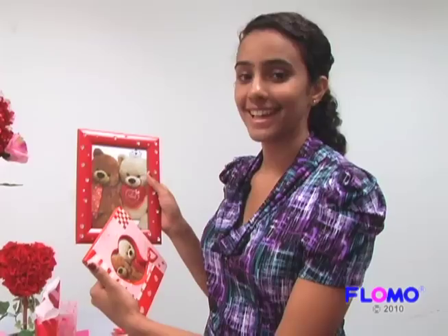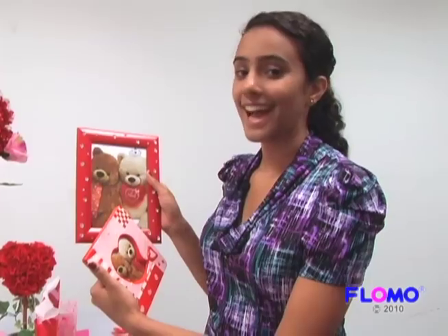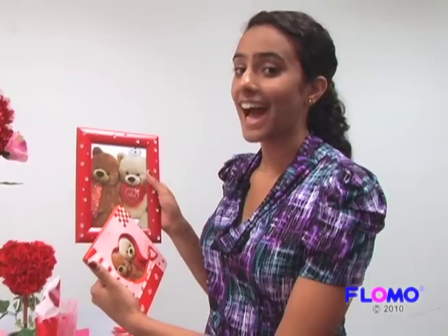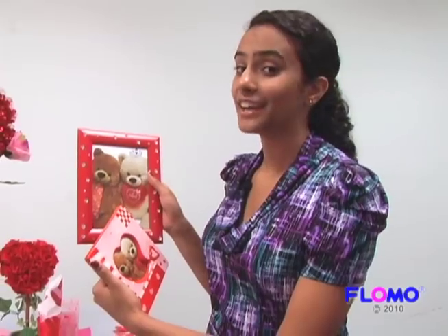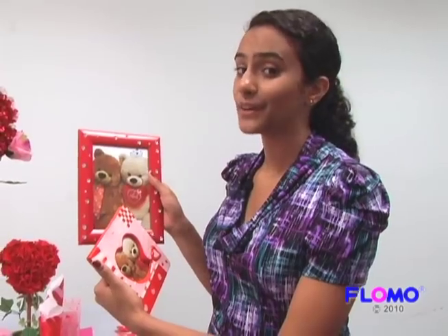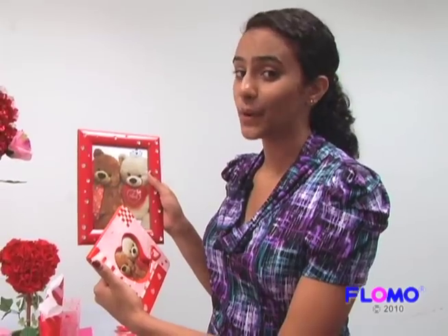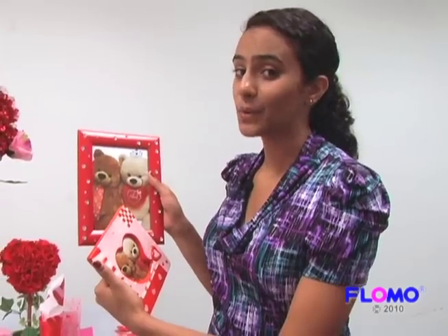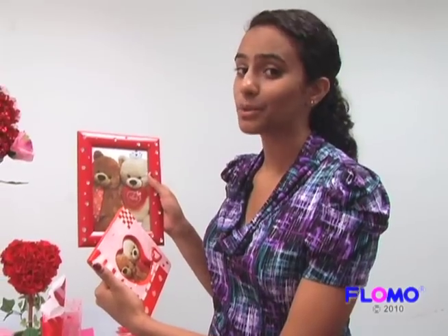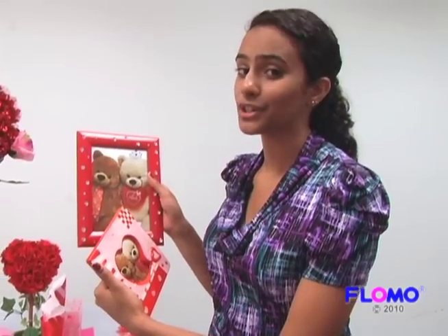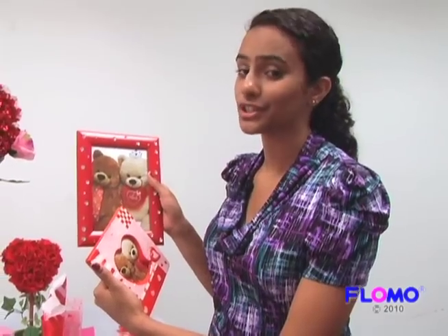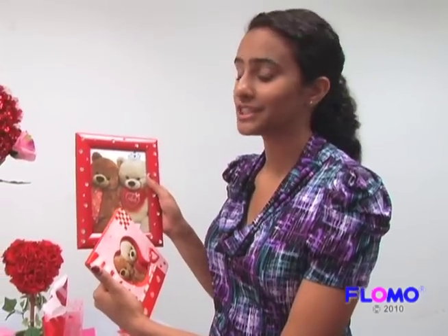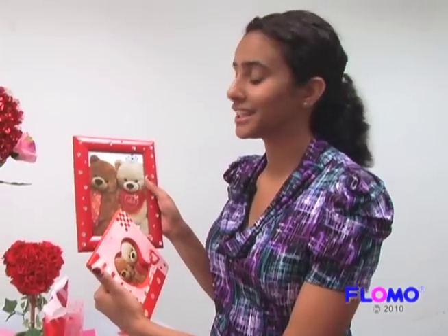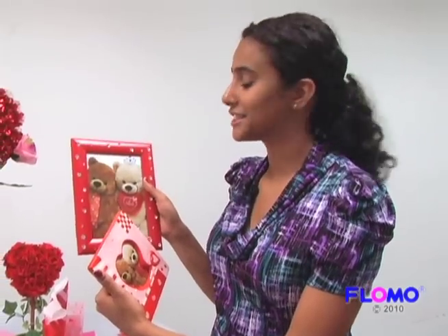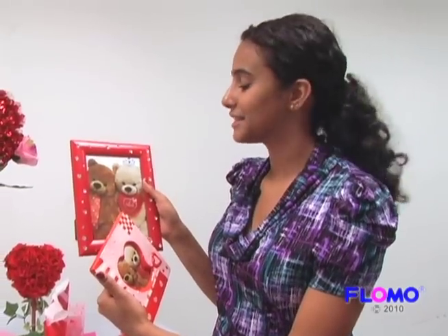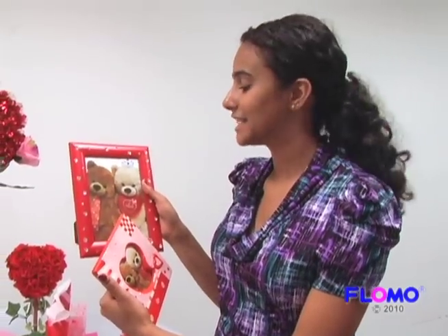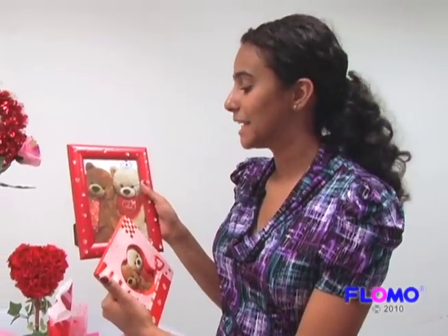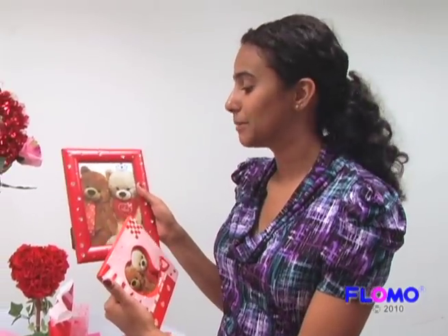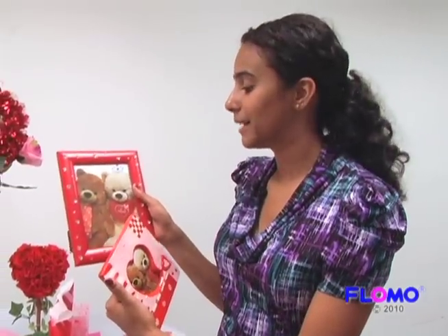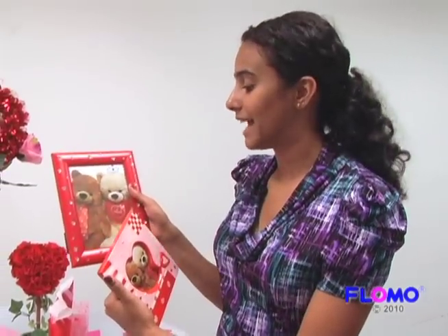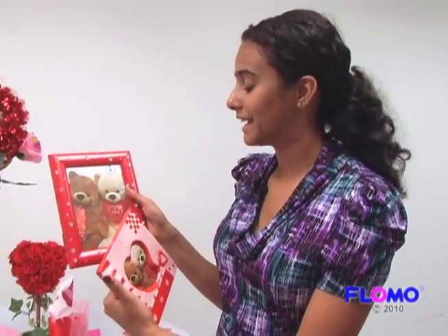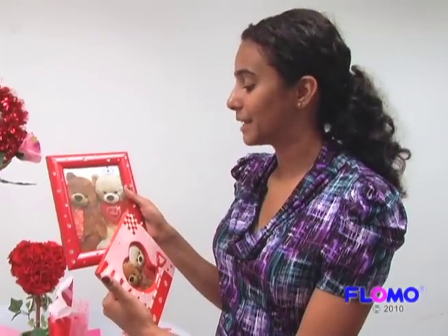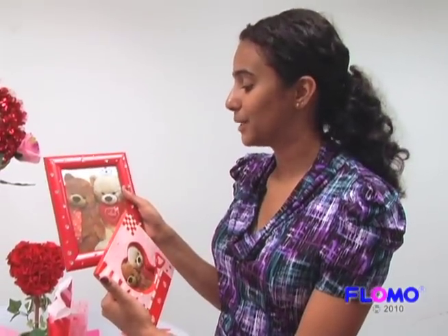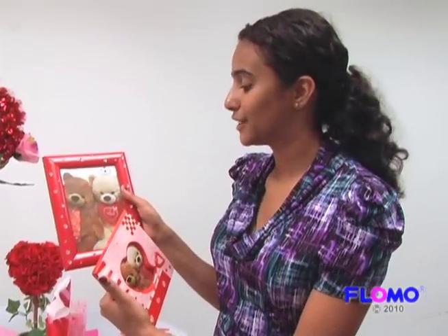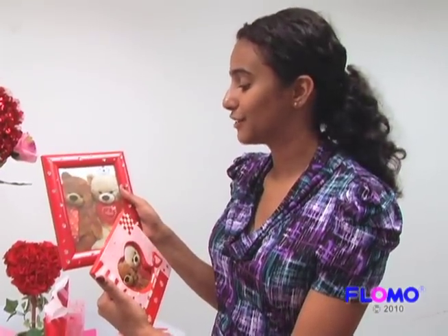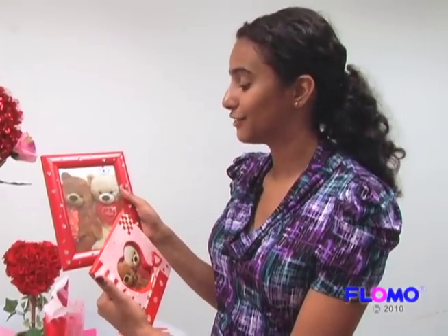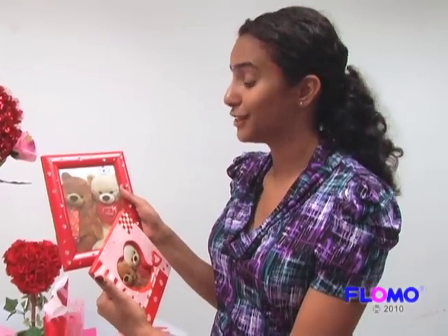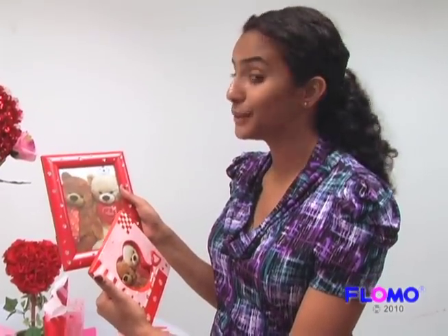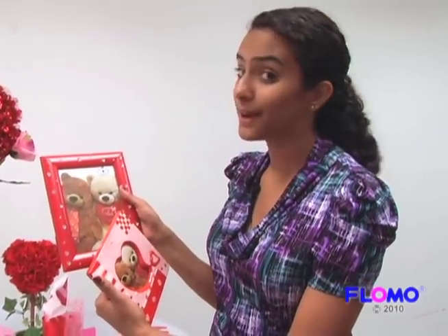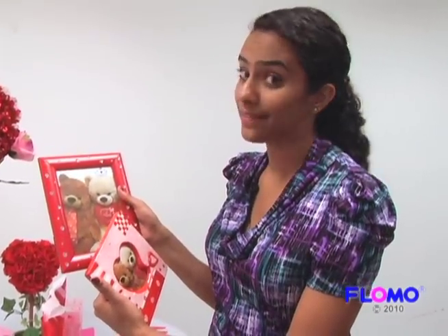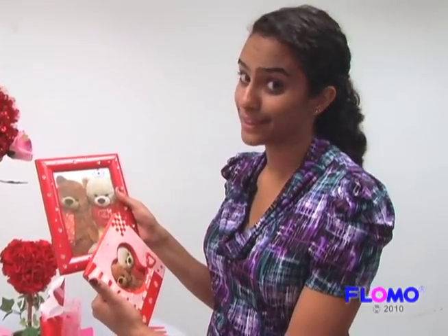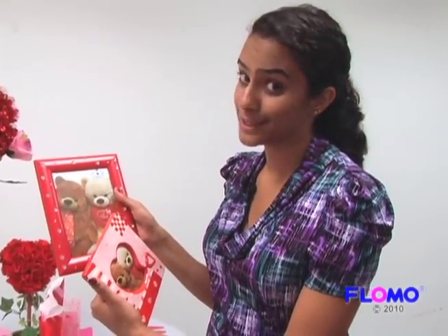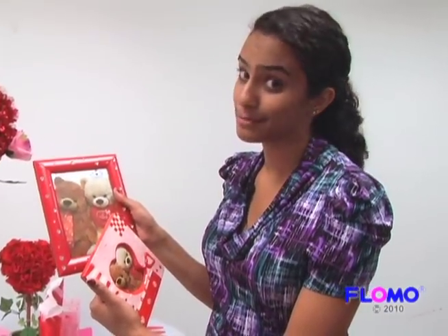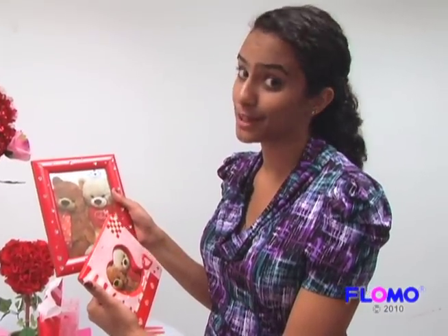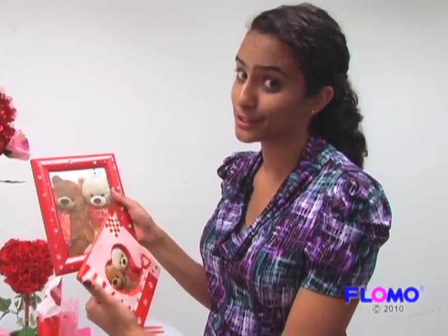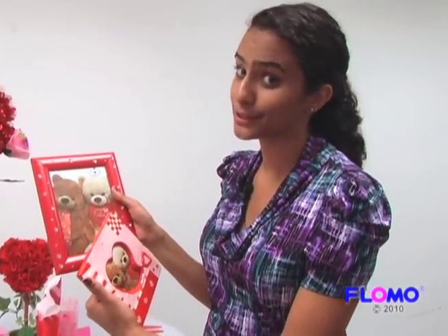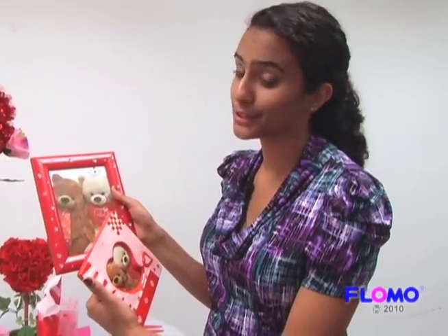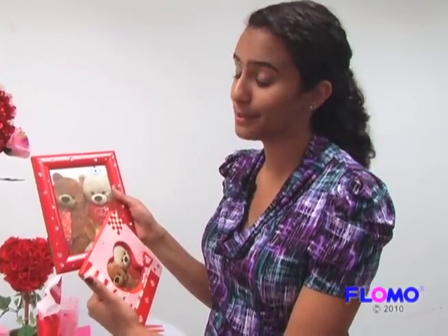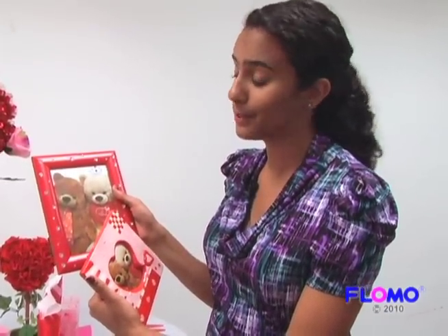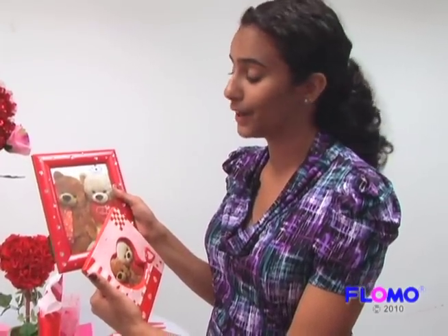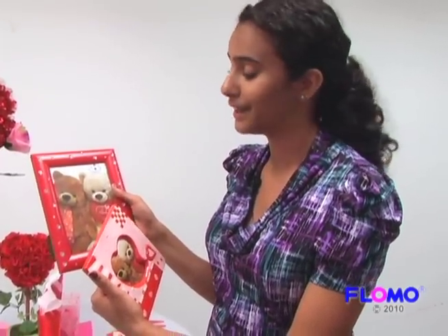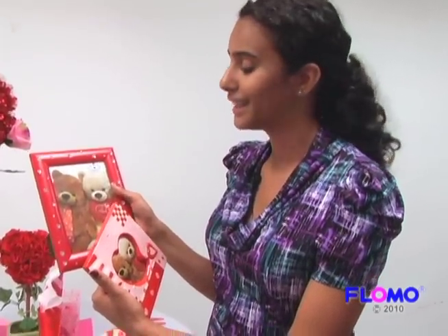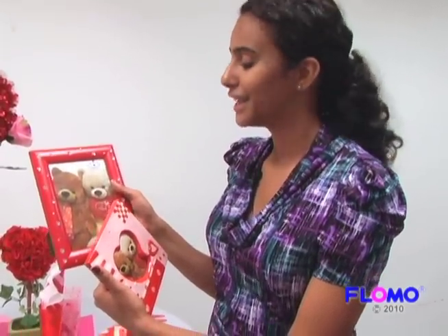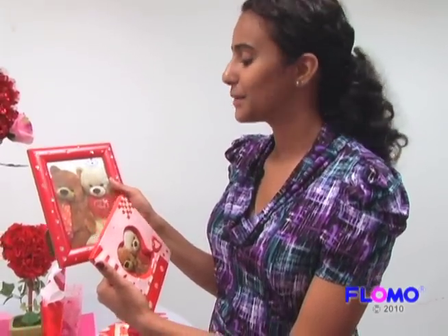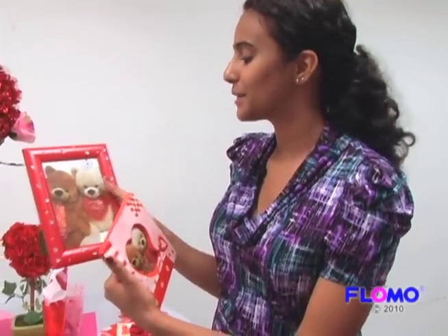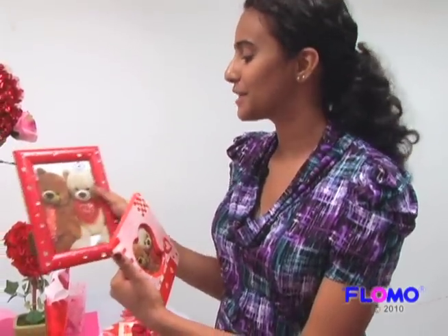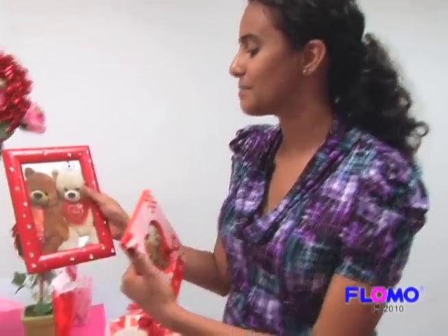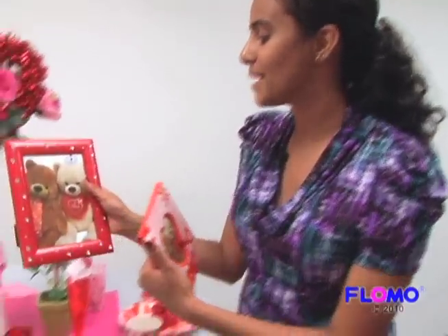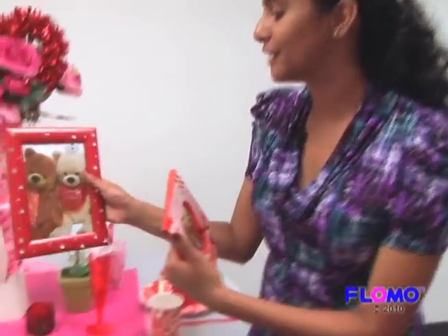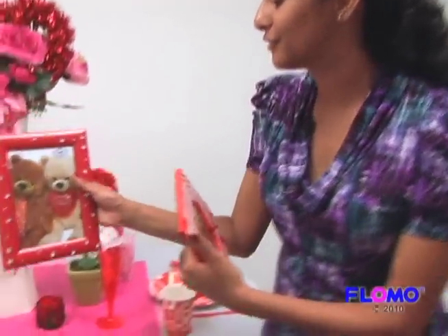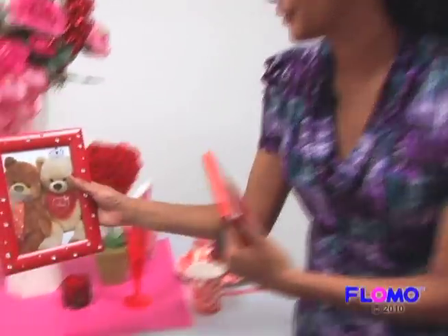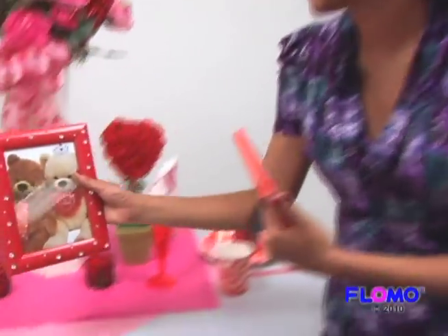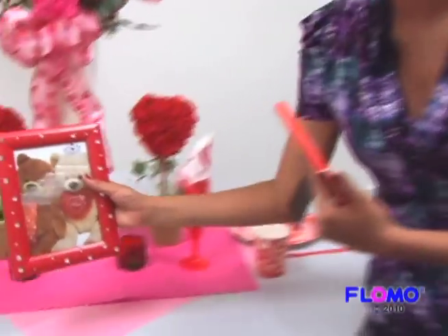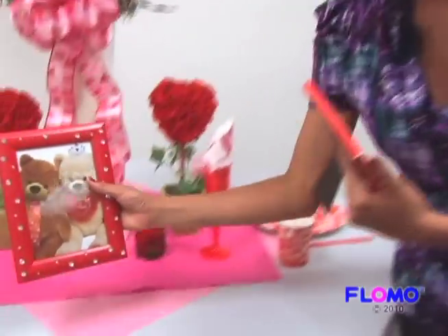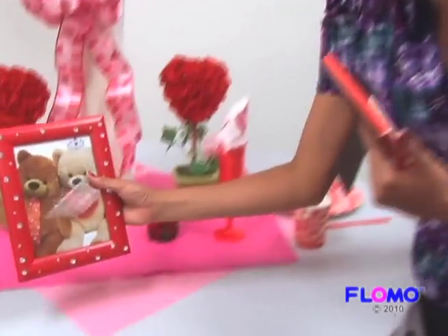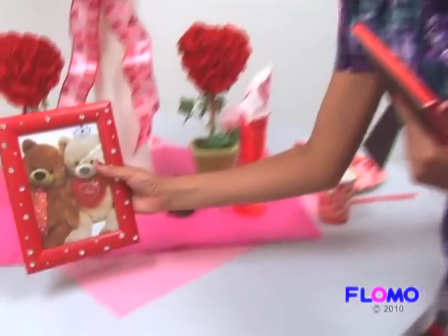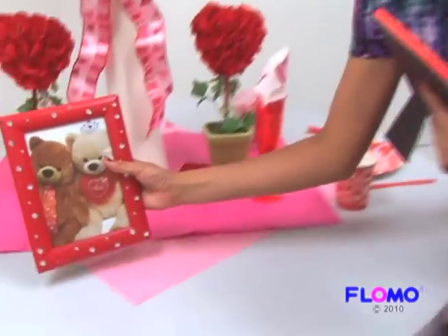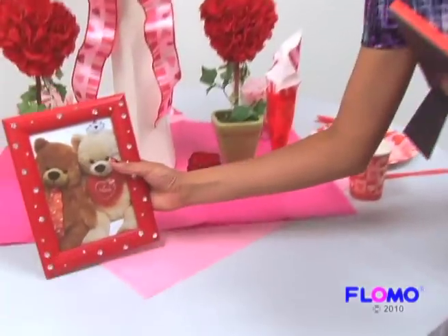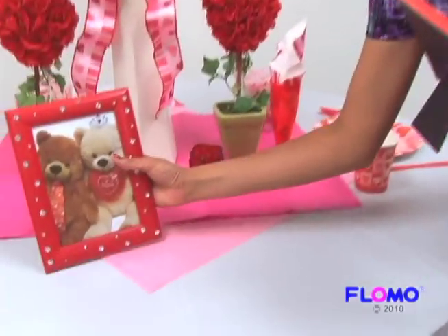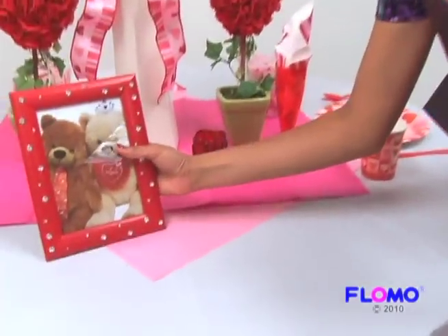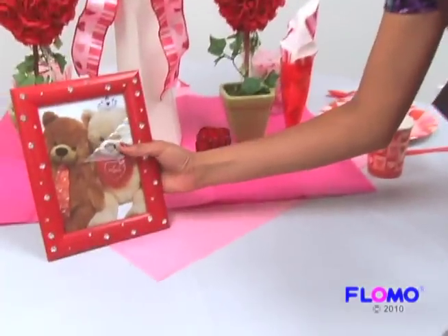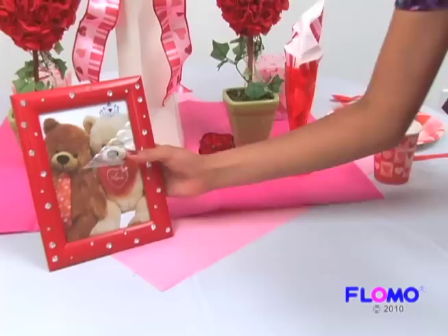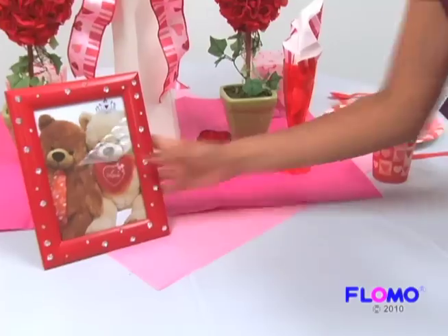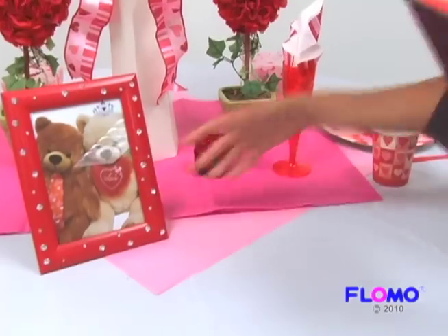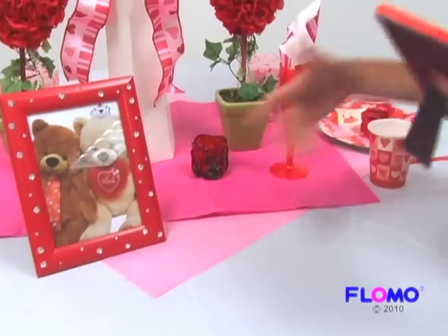Add your own personal touch to the table by adding a picture of you and that special someone in one of the many photo frames Flomo has to offer.